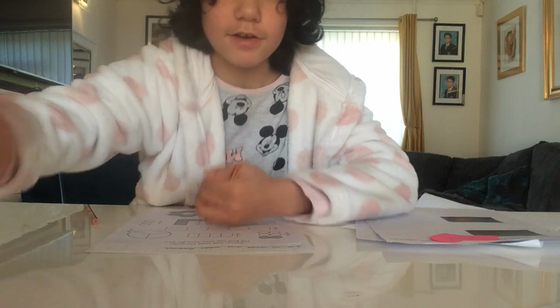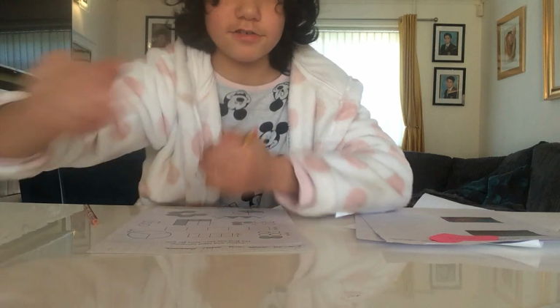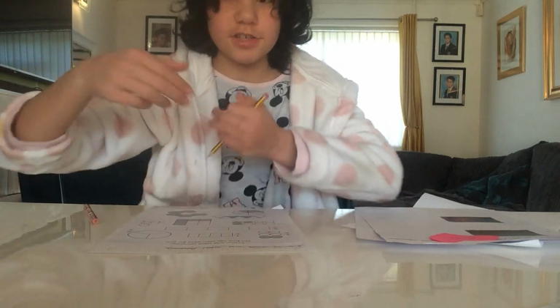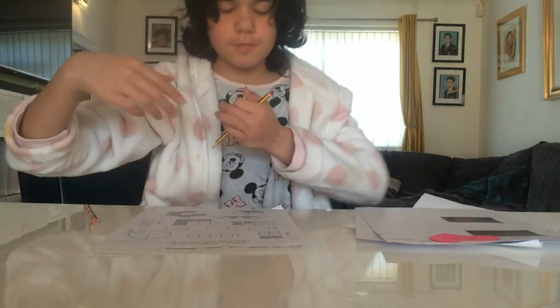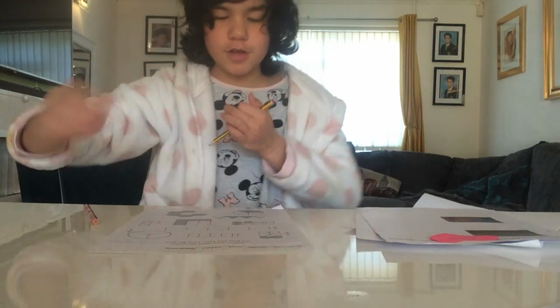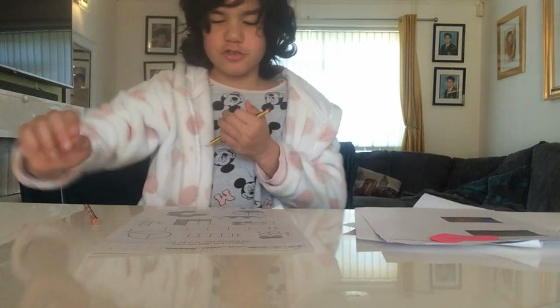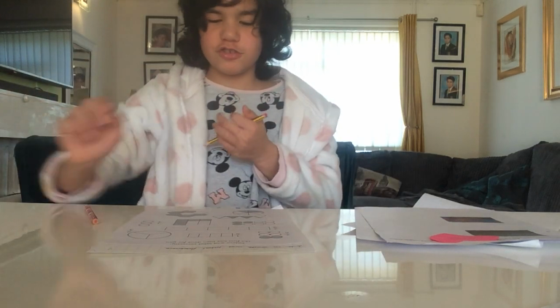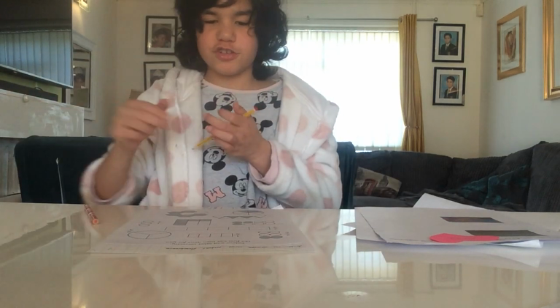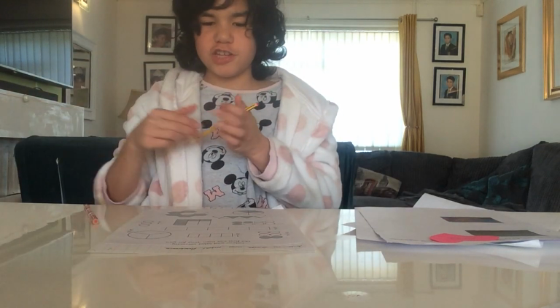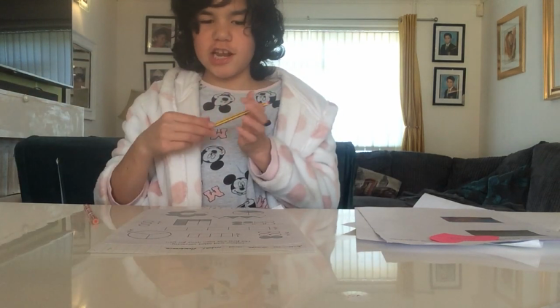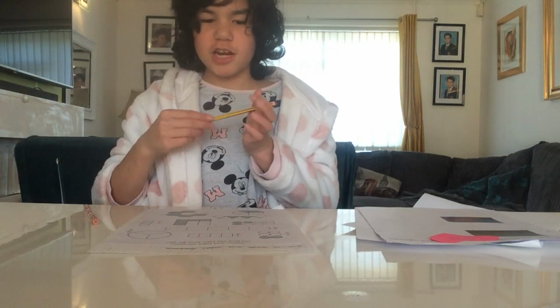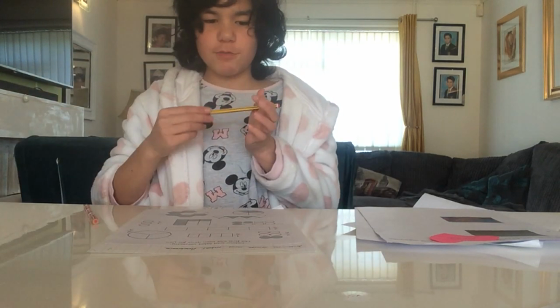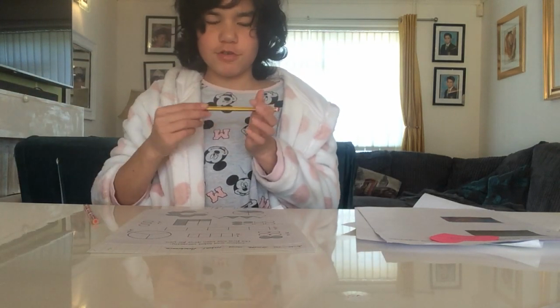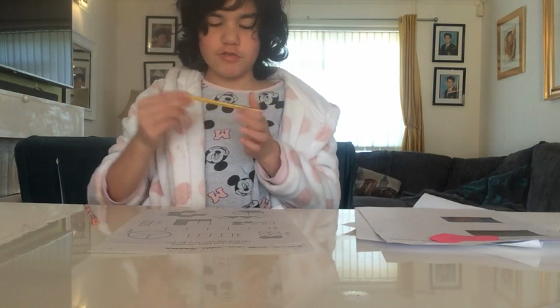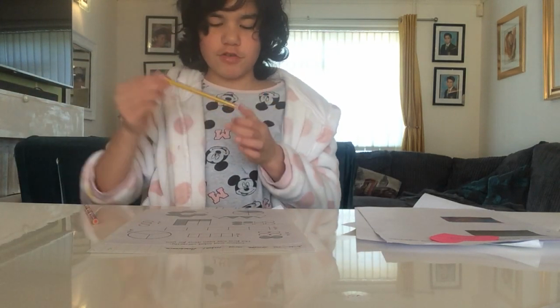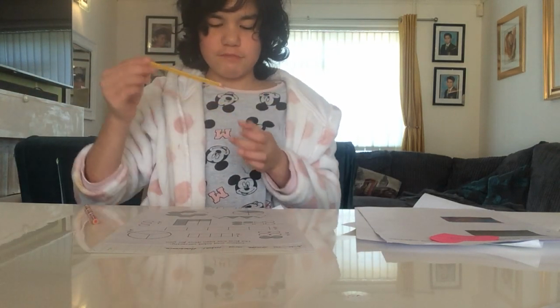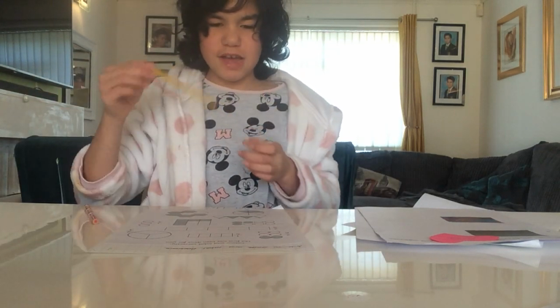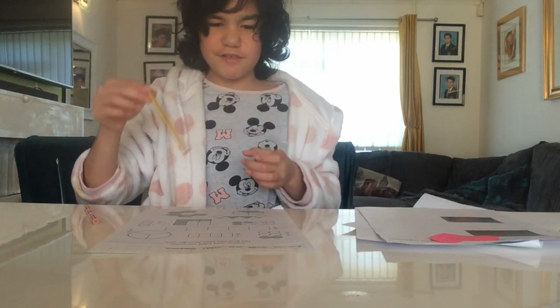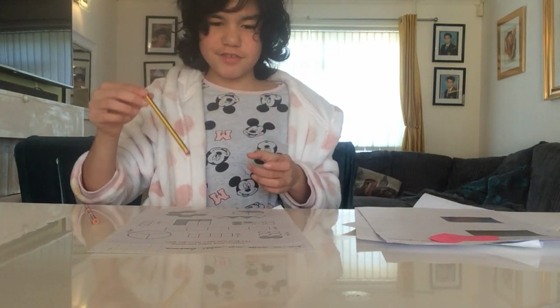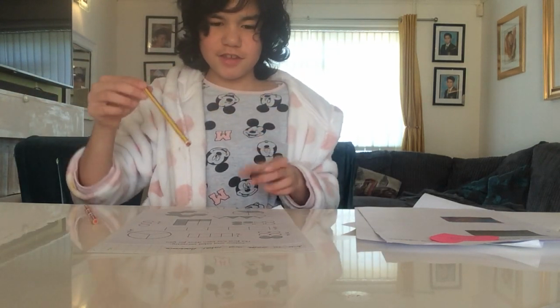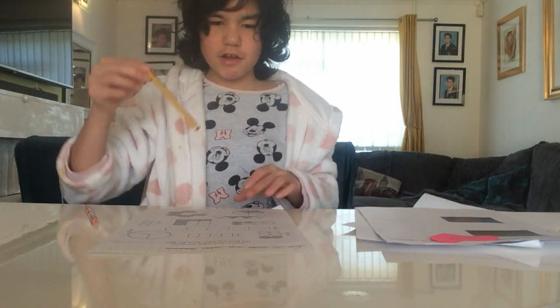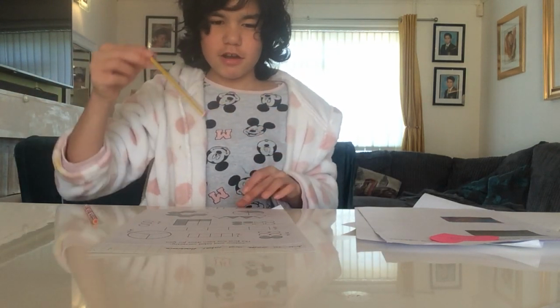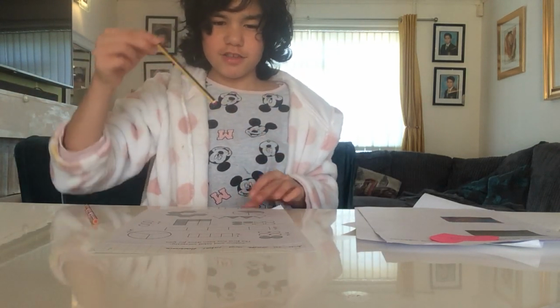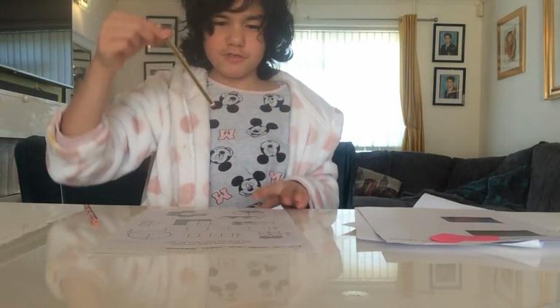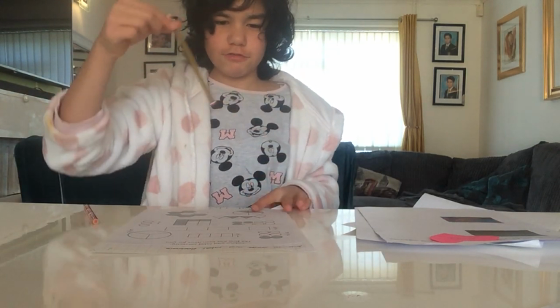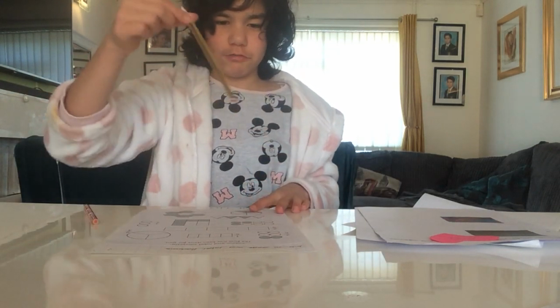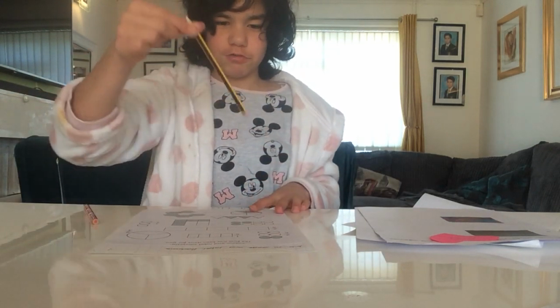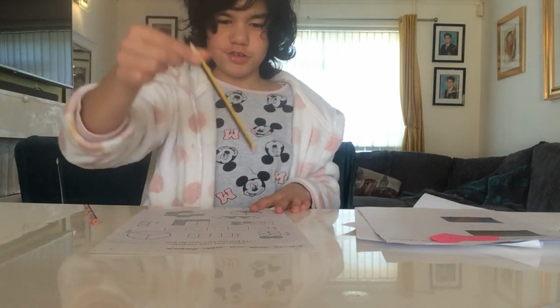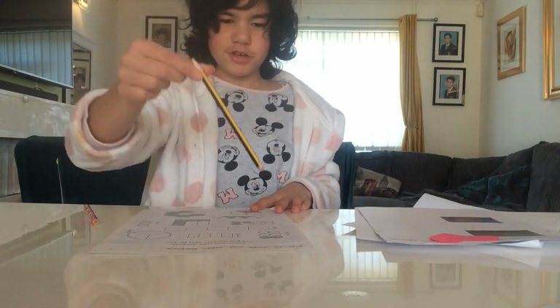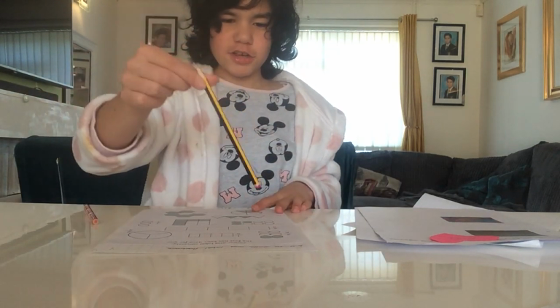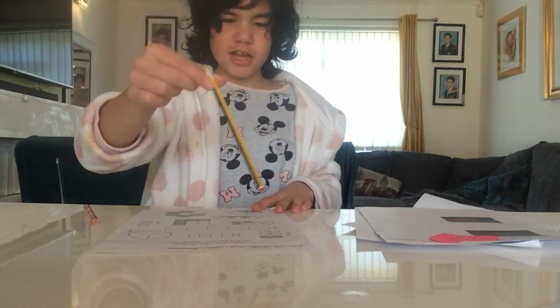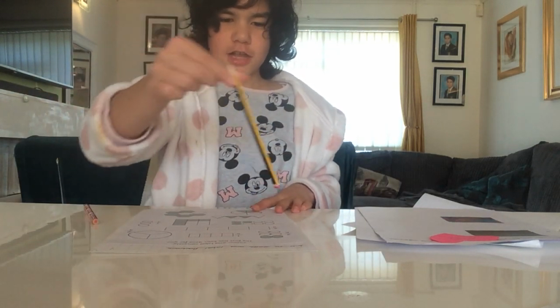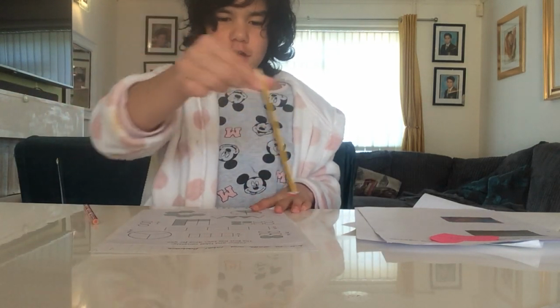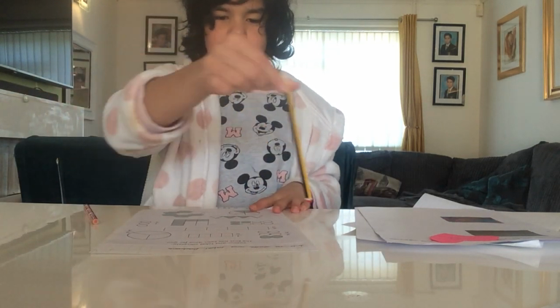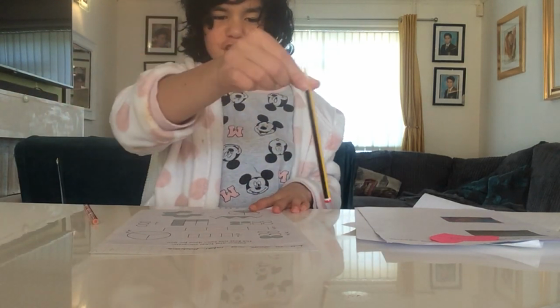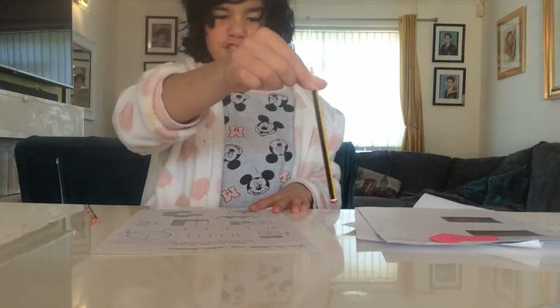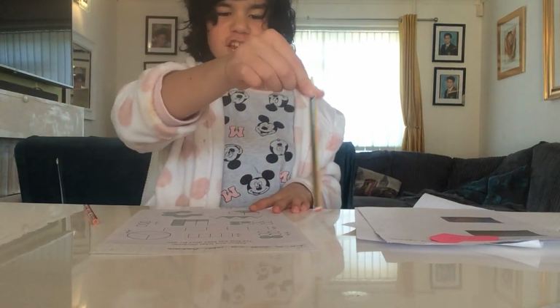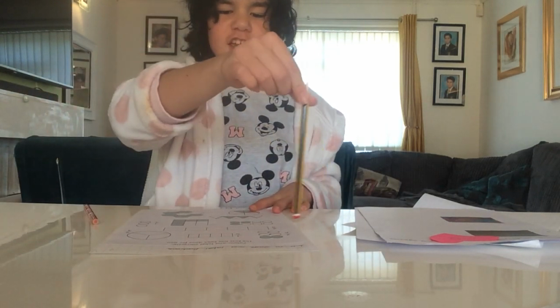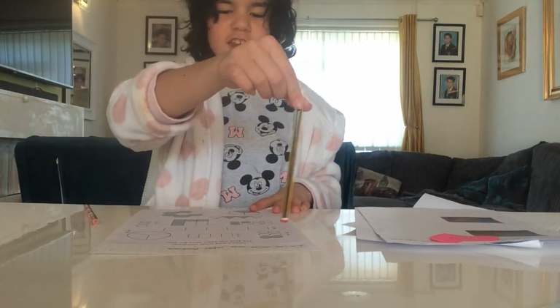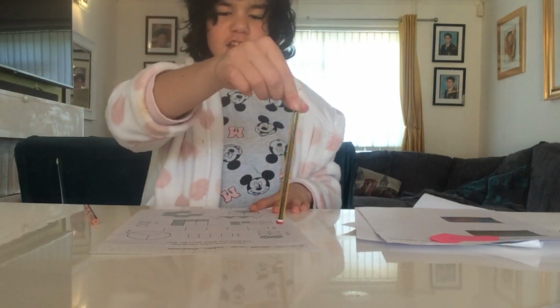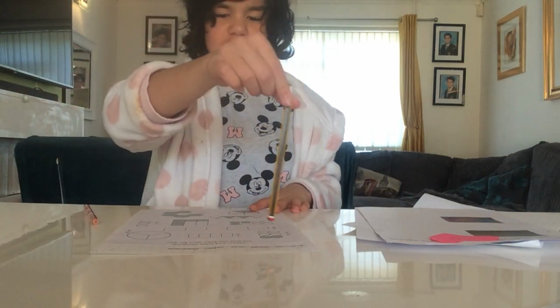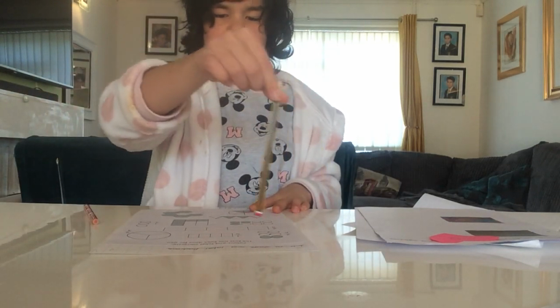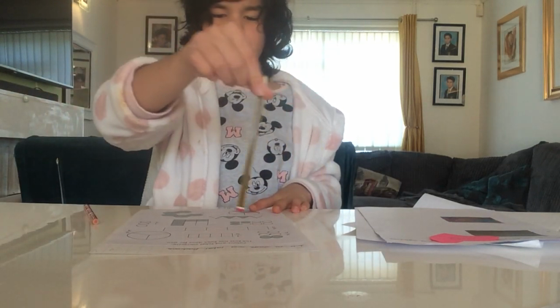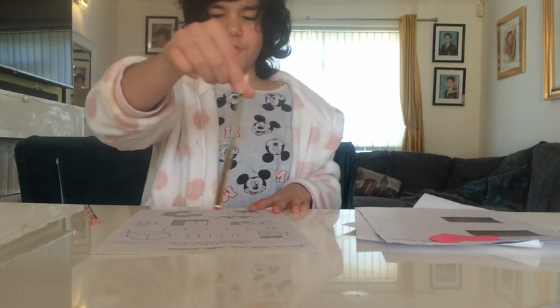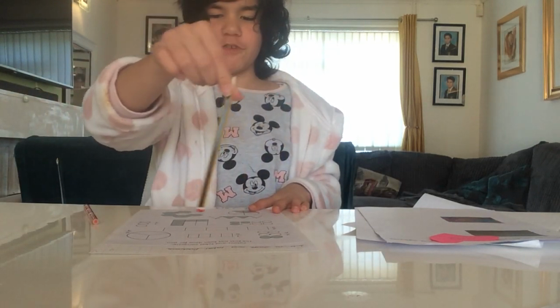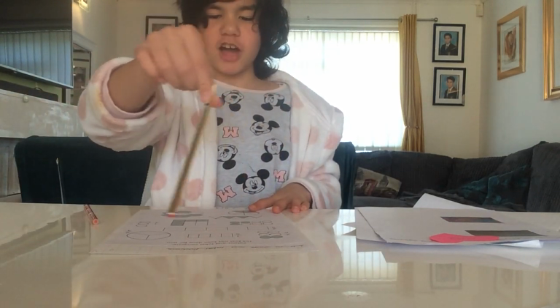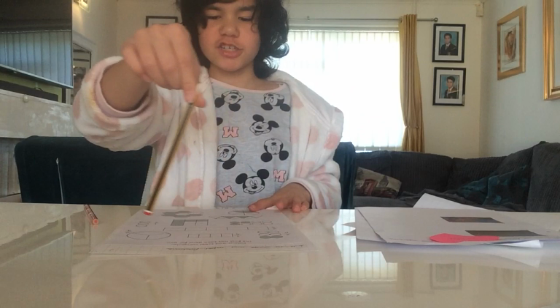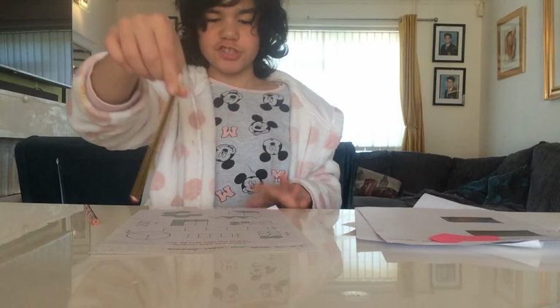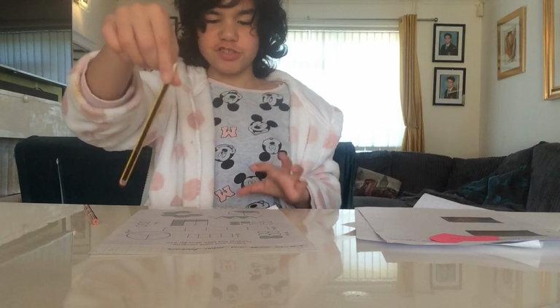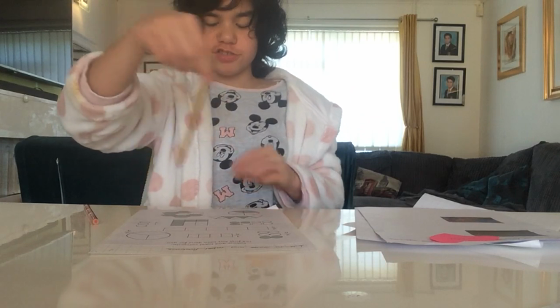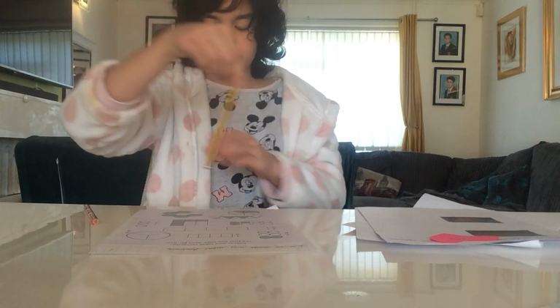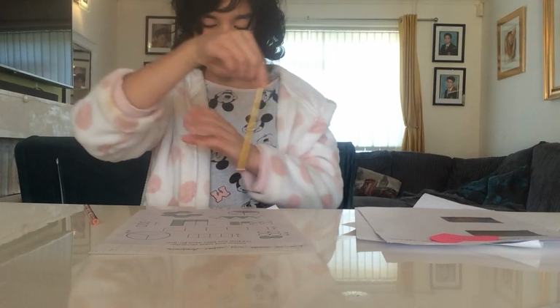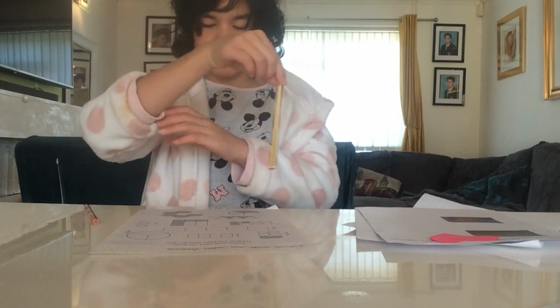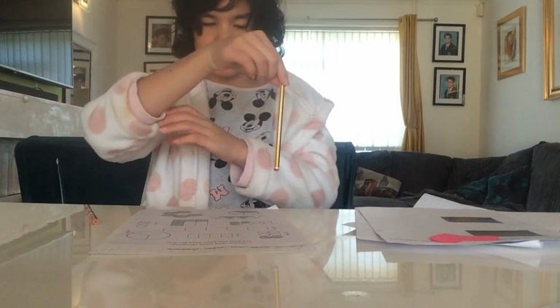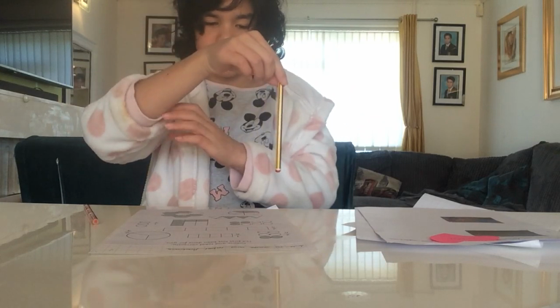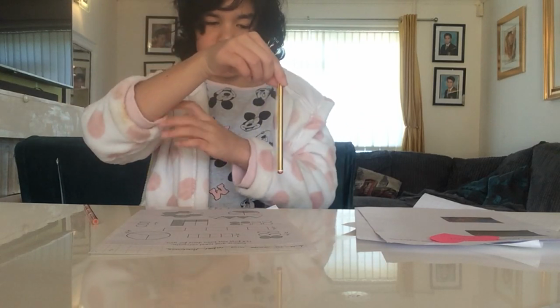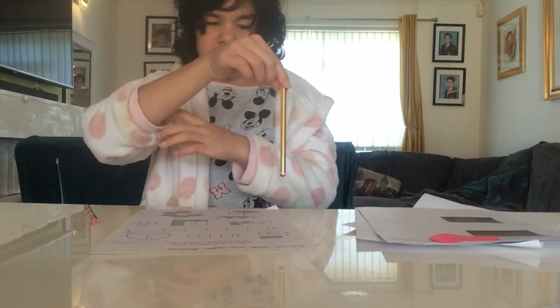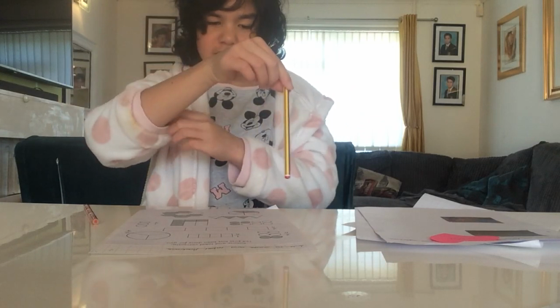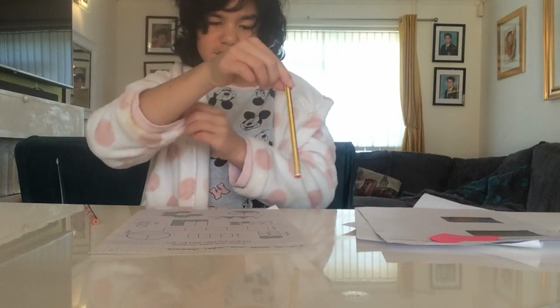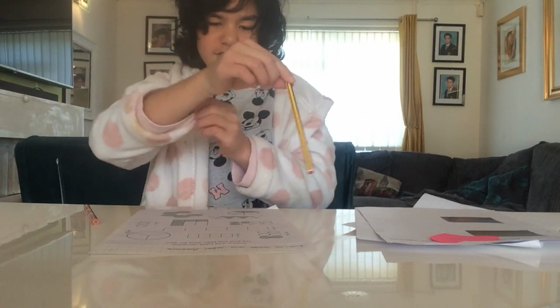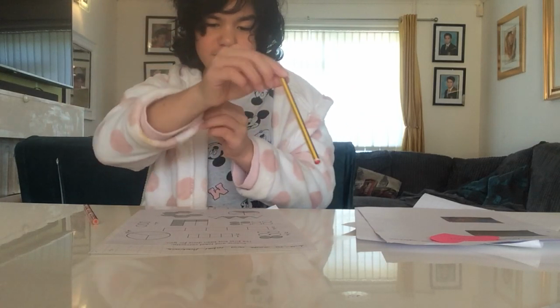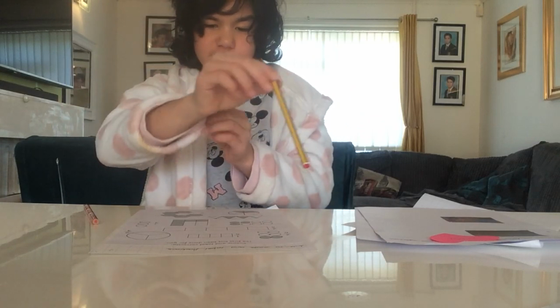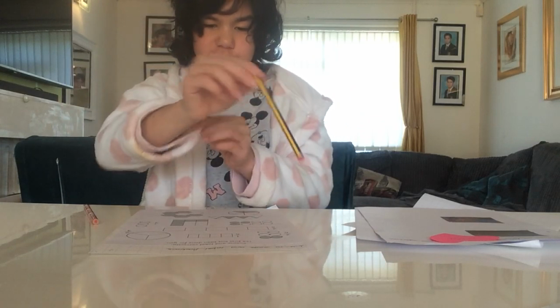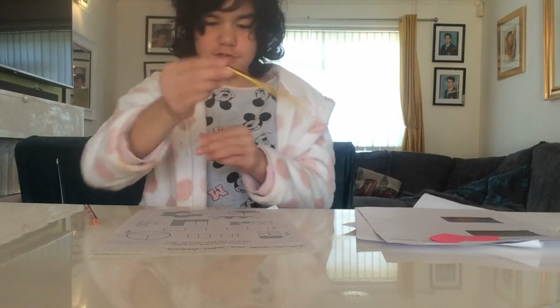Hey guys, it's me, Andrew. Today I'm going to be doing maths. It's called, I learned to shade and label fractions. Let's do this.